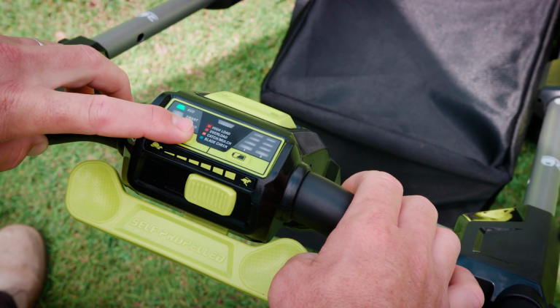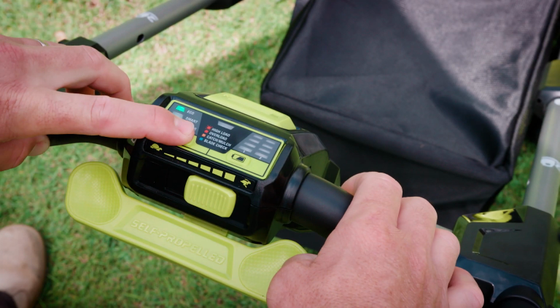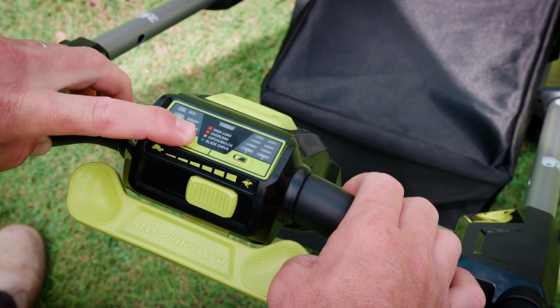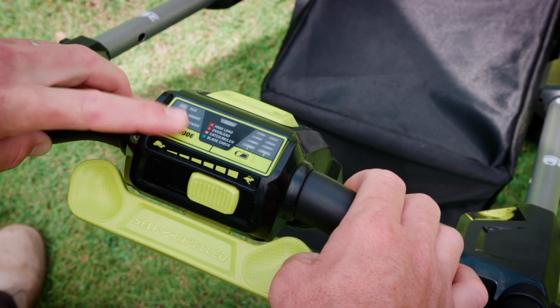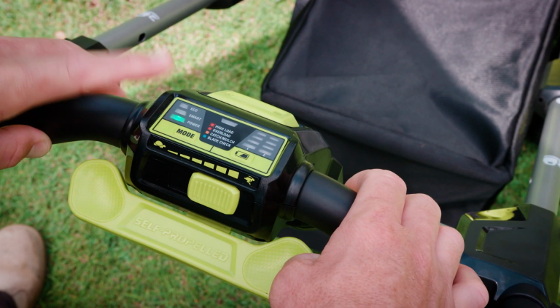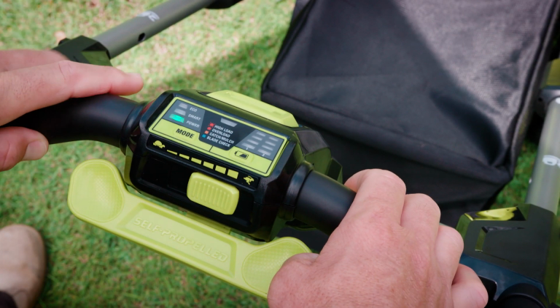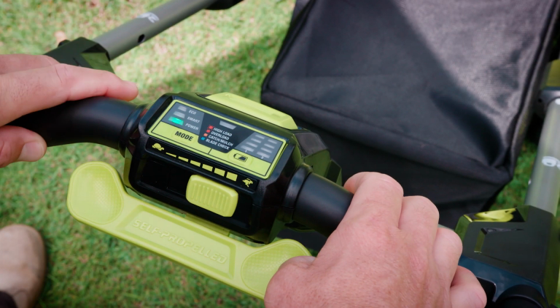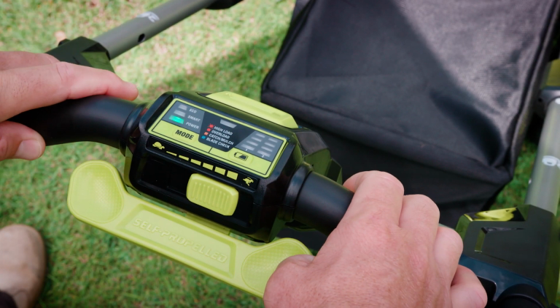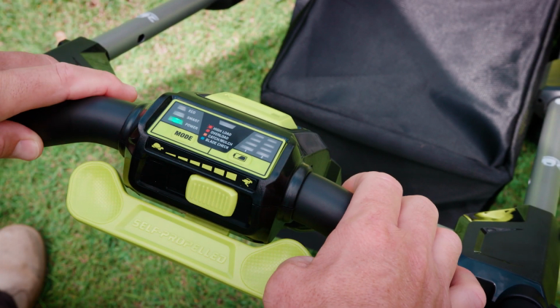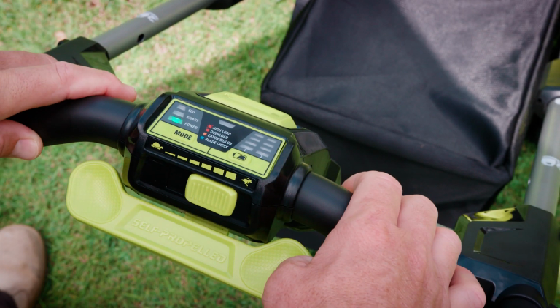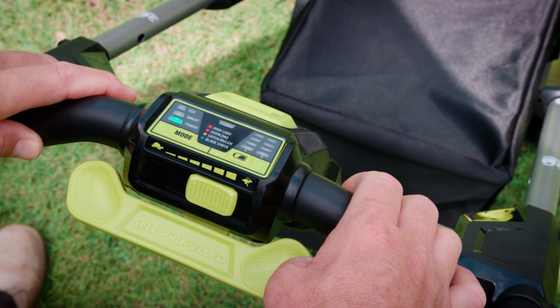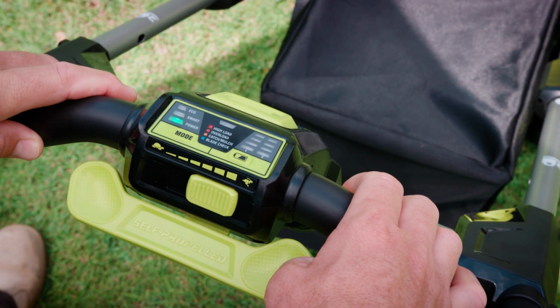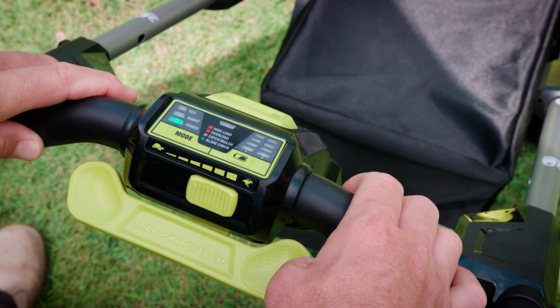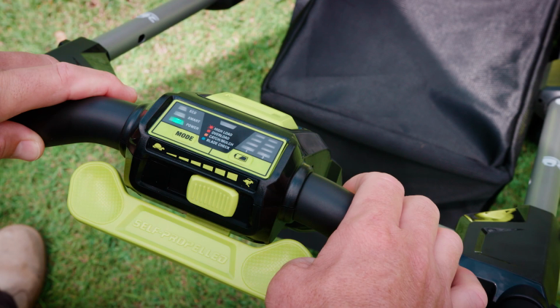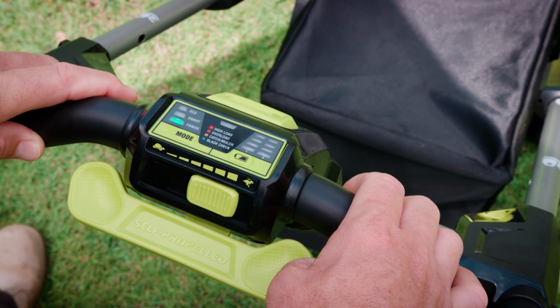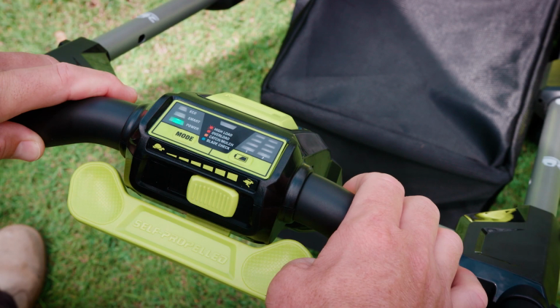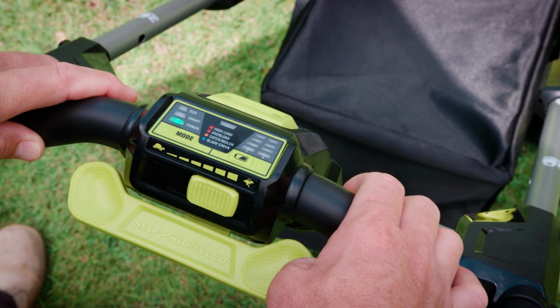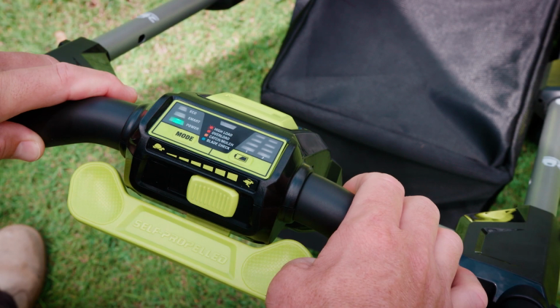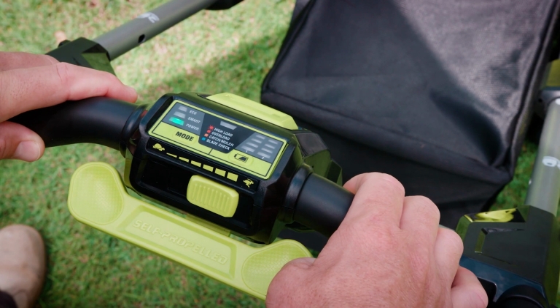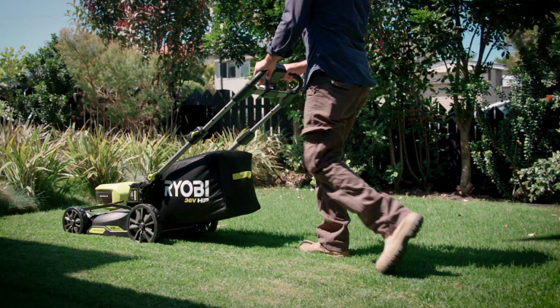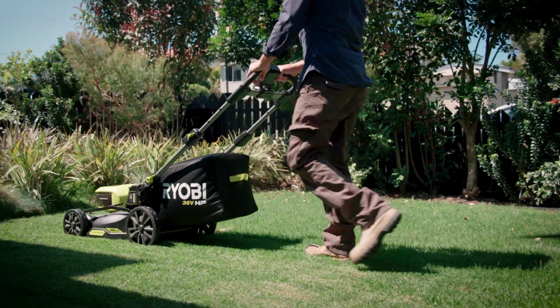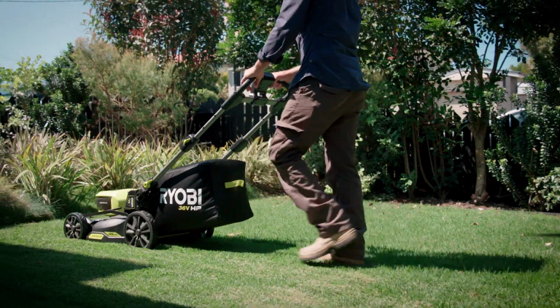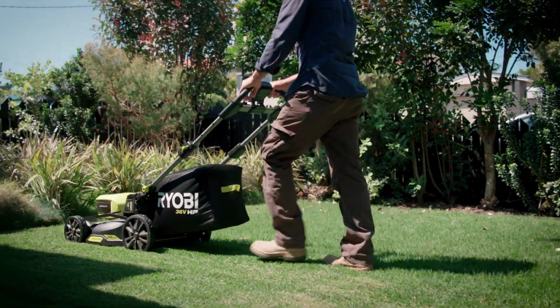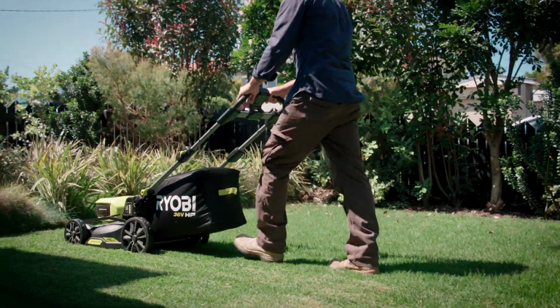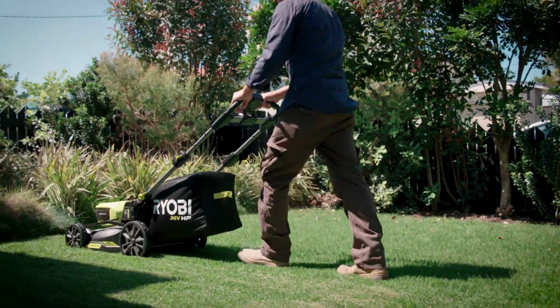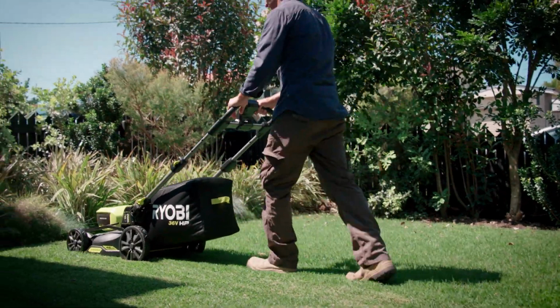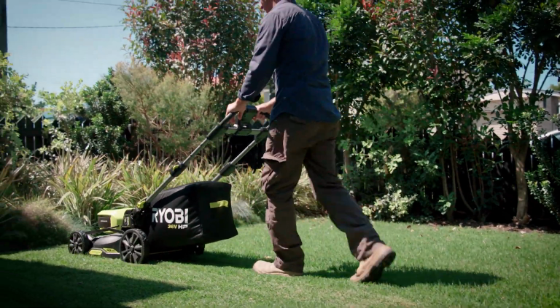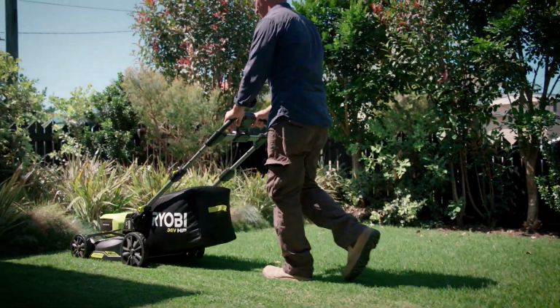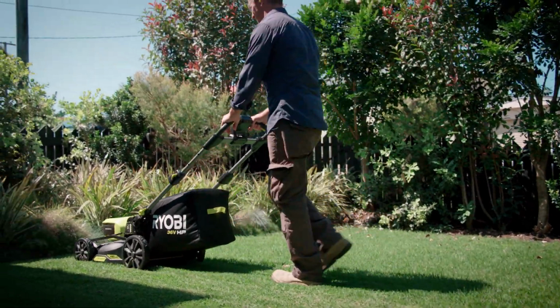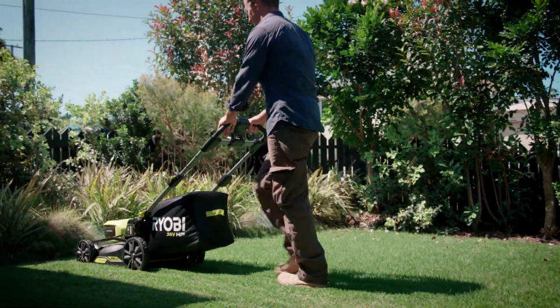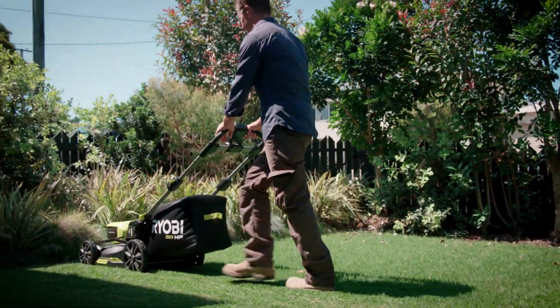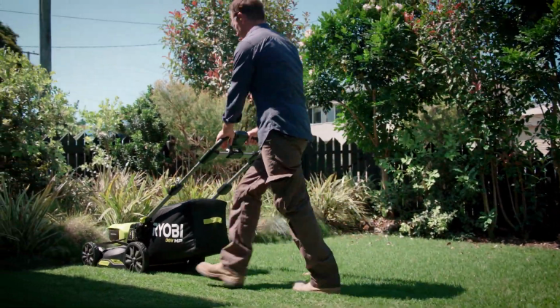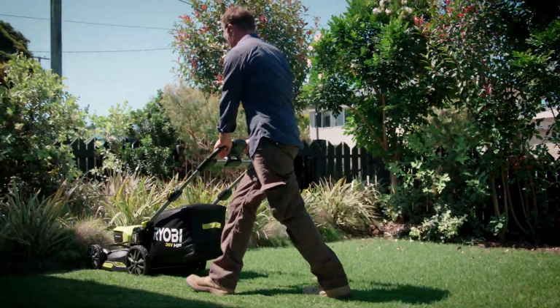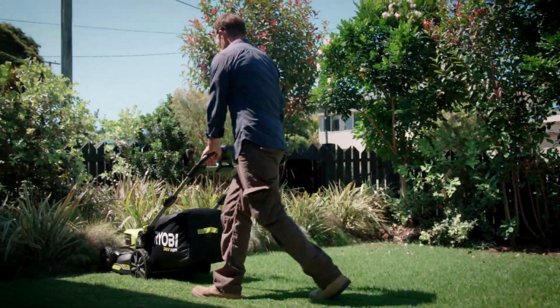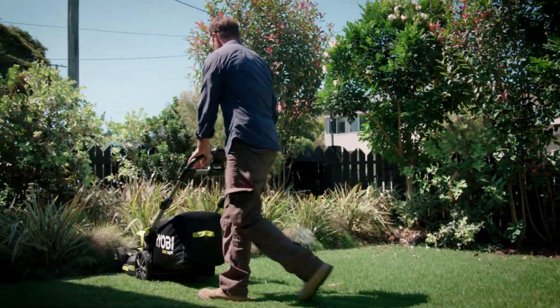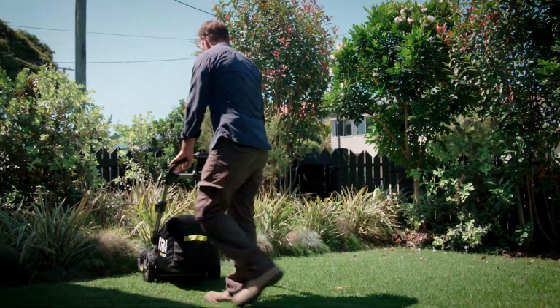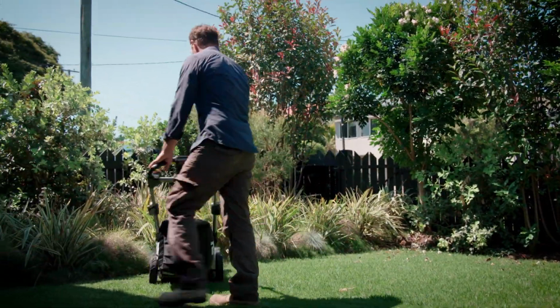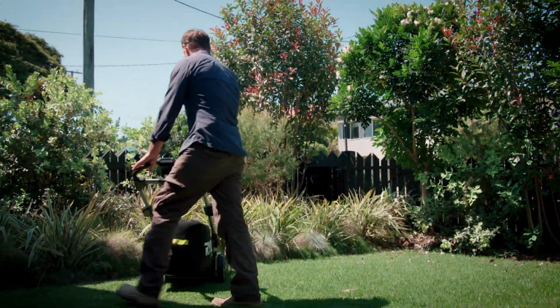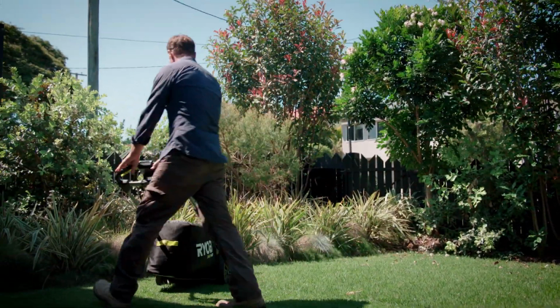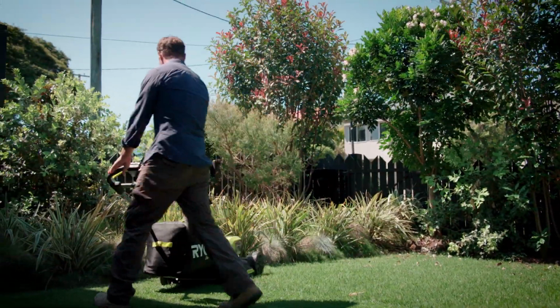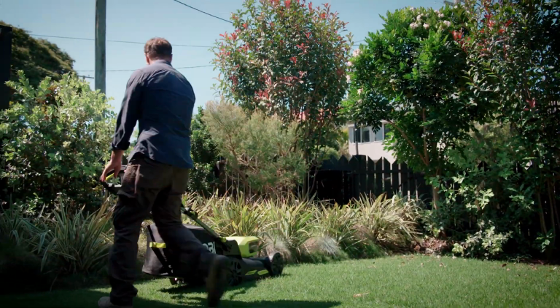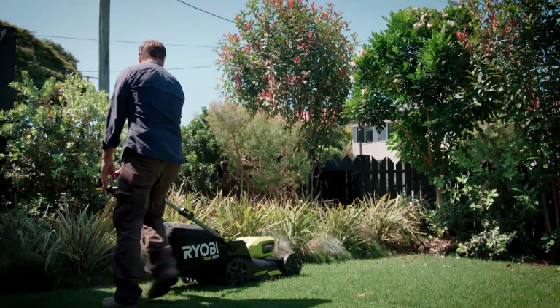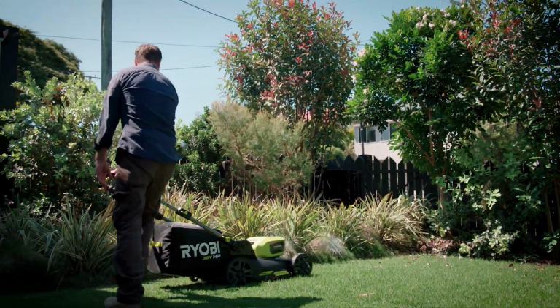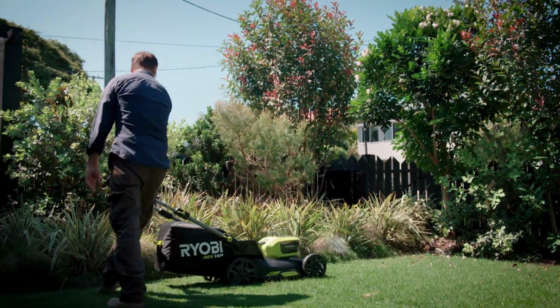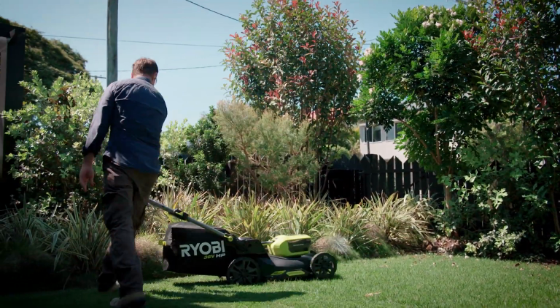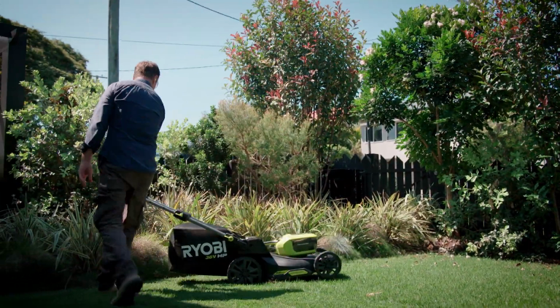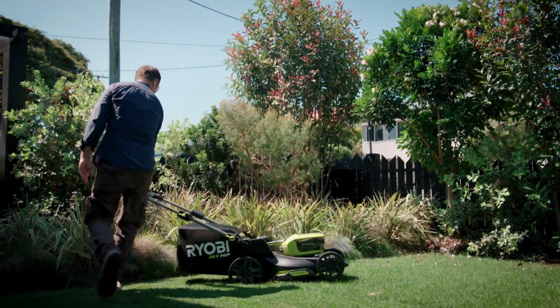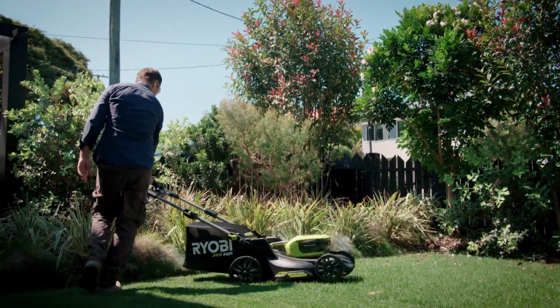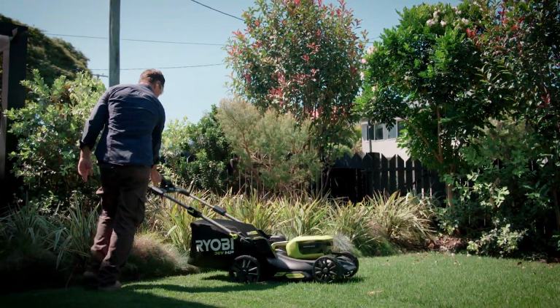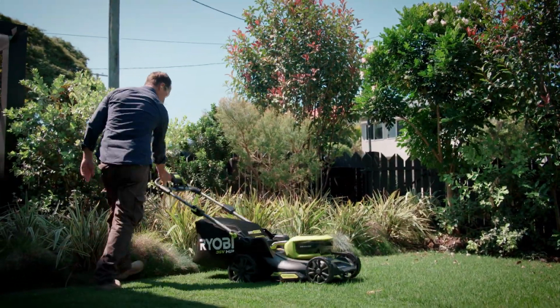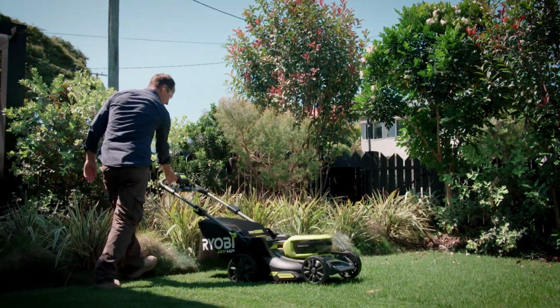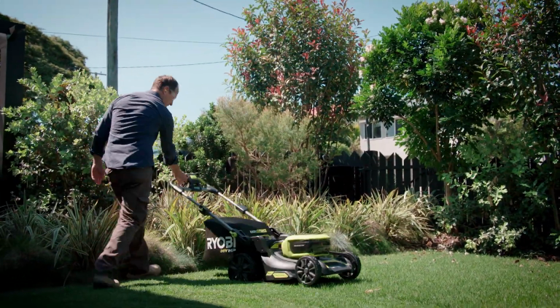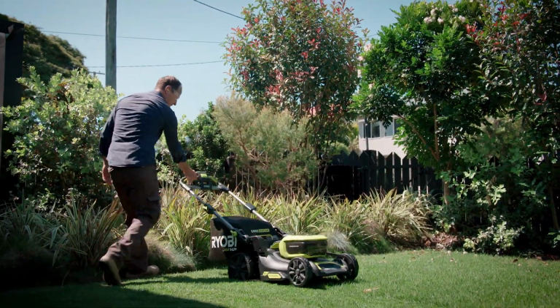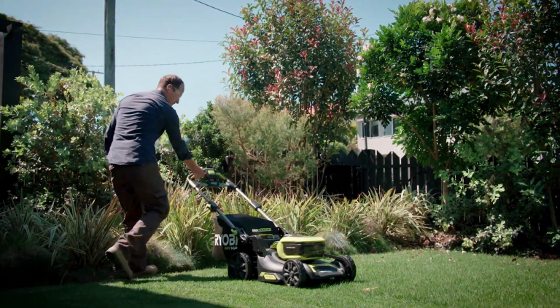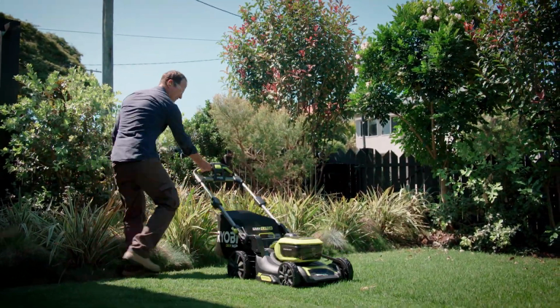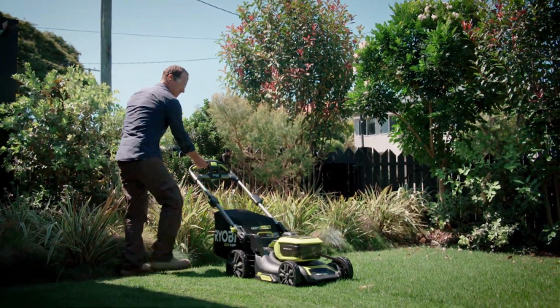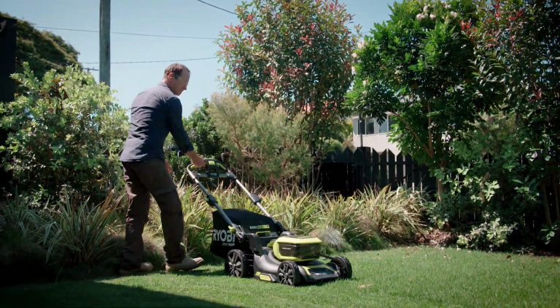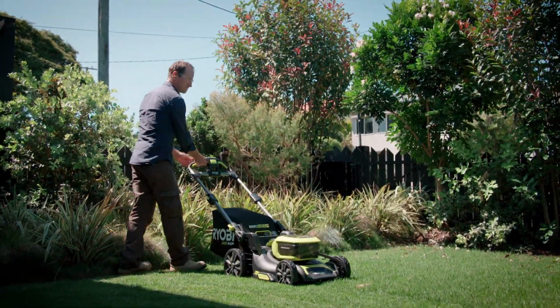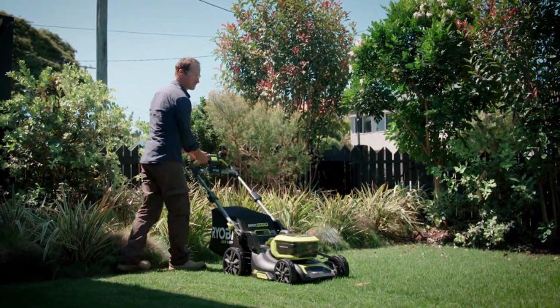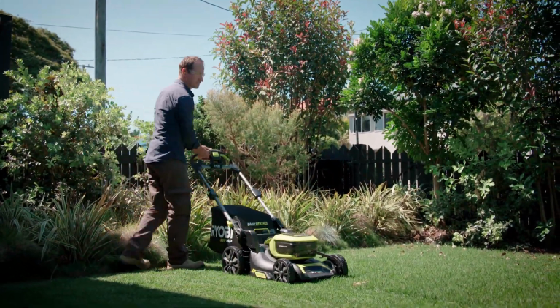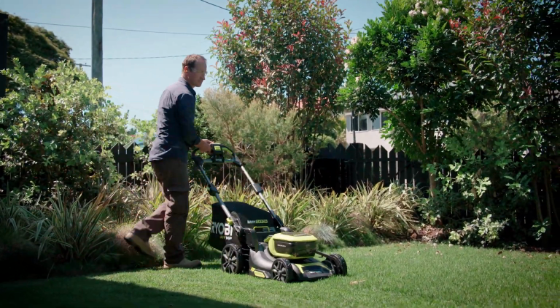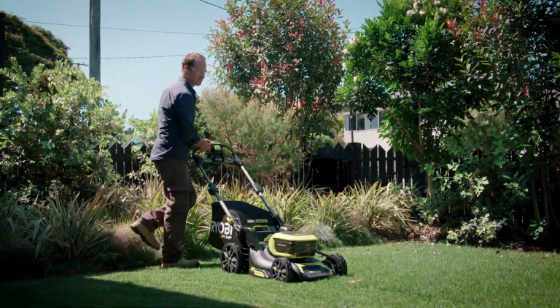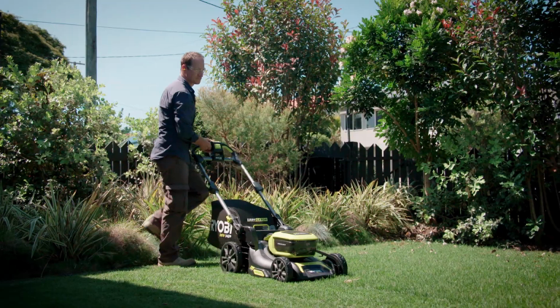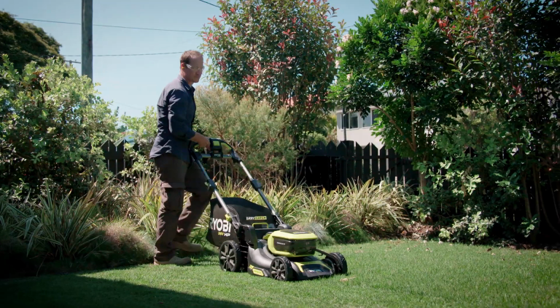And power mode locks the blade into high speed for the best cutting performance, but it does sacrifice a bit of run time.